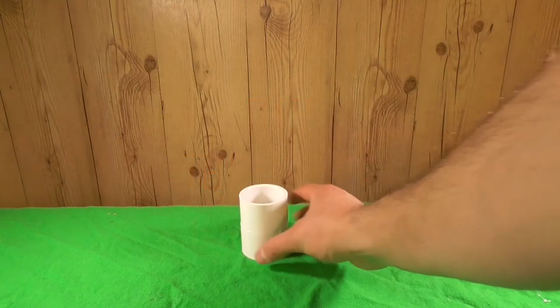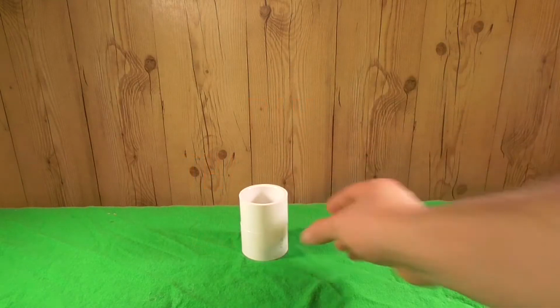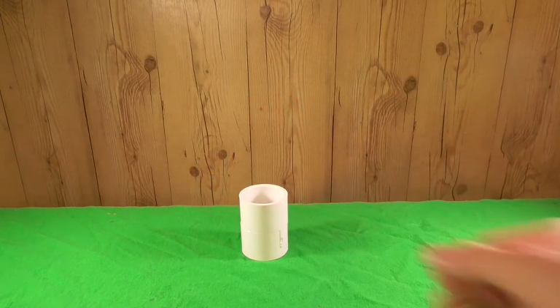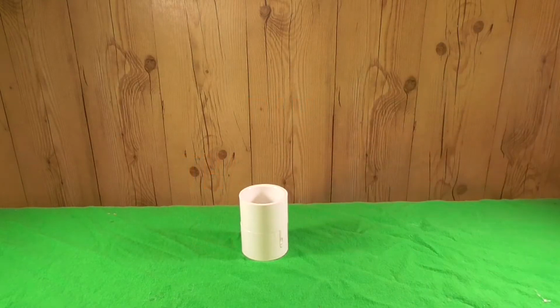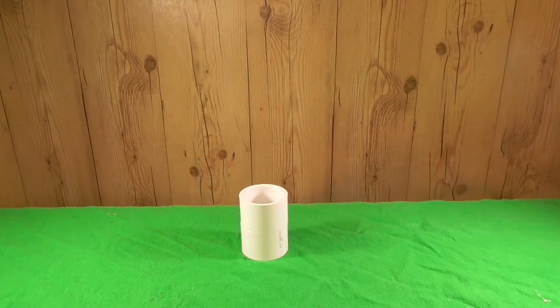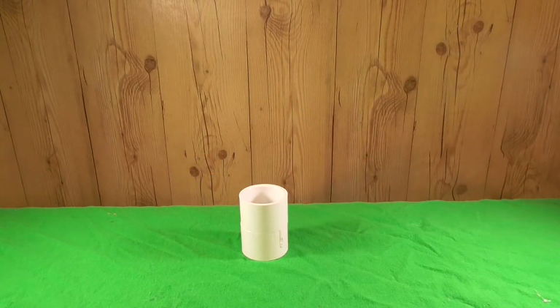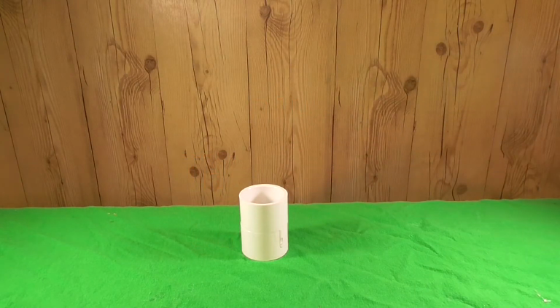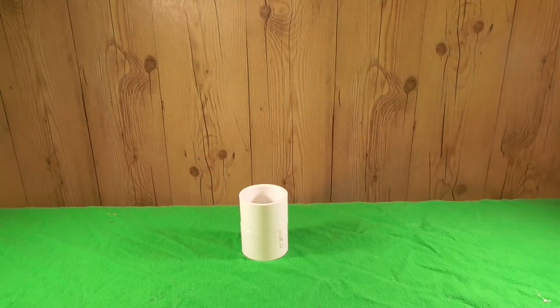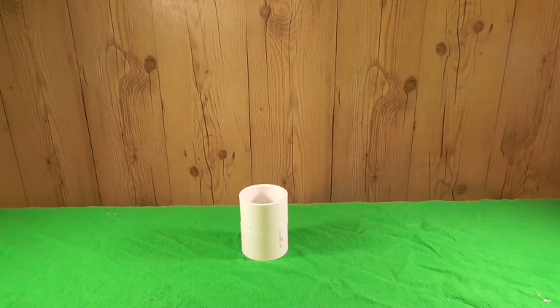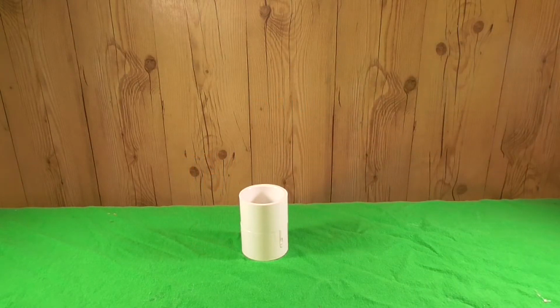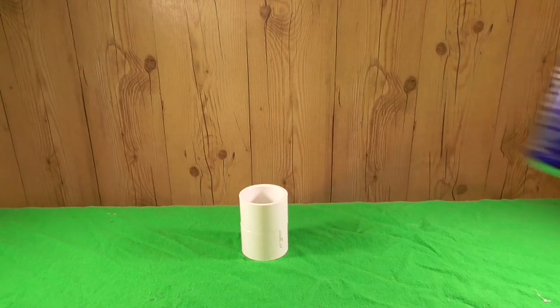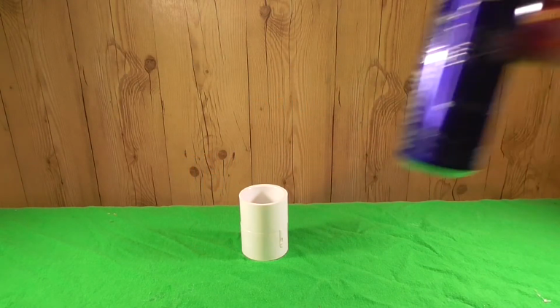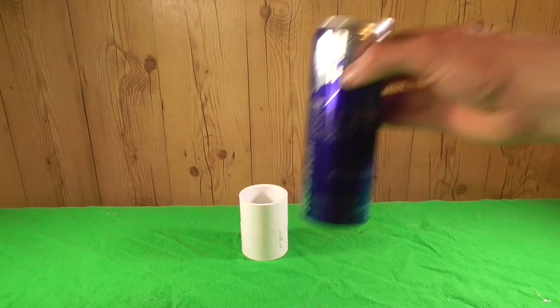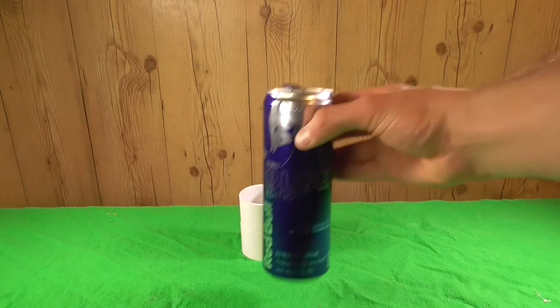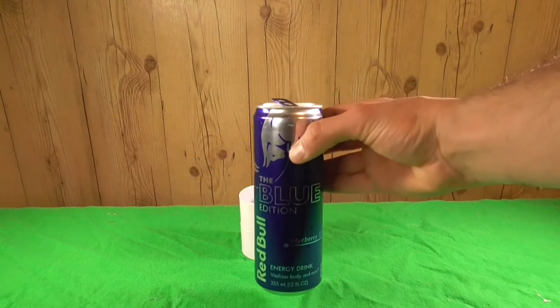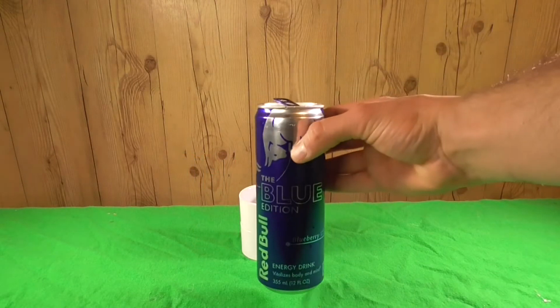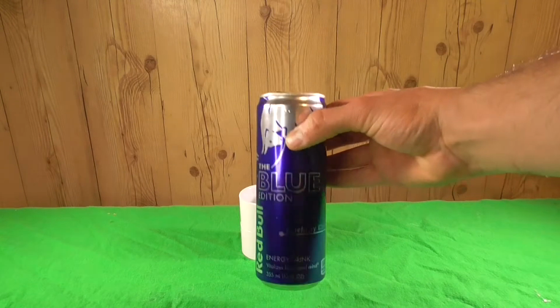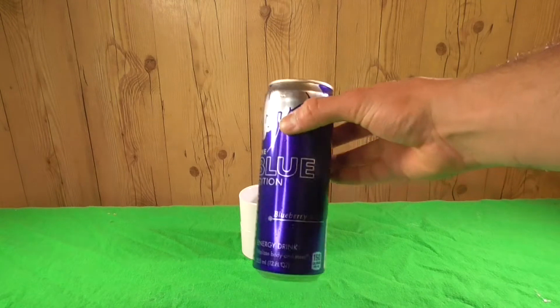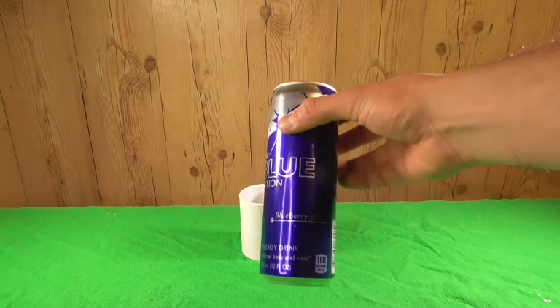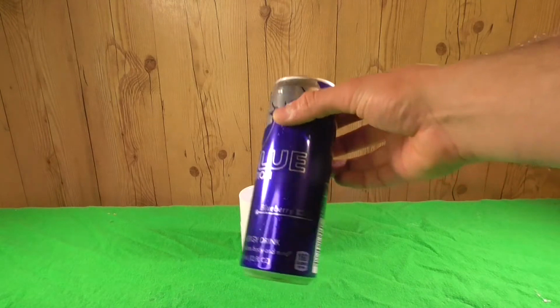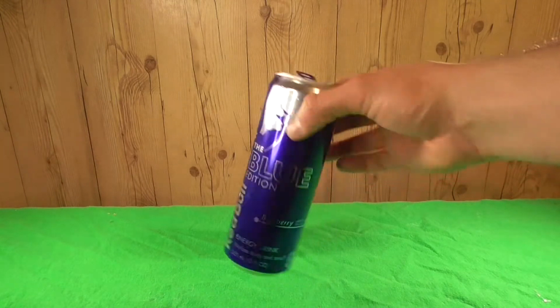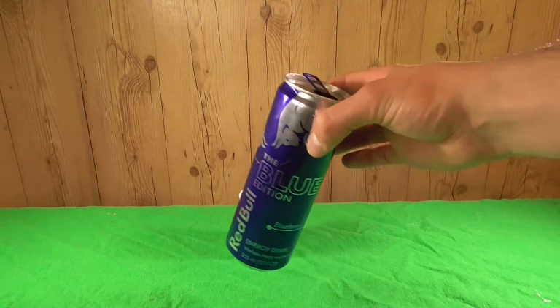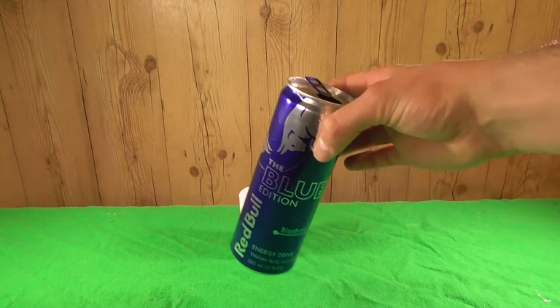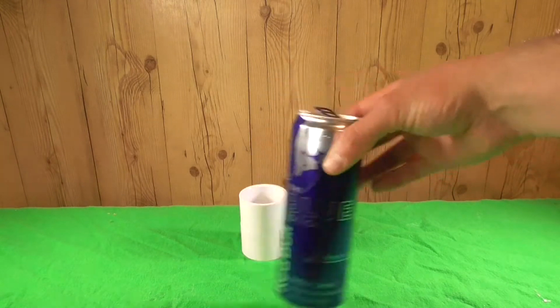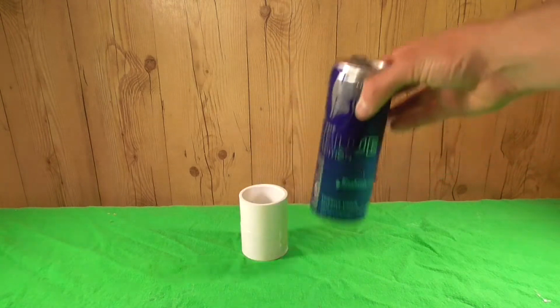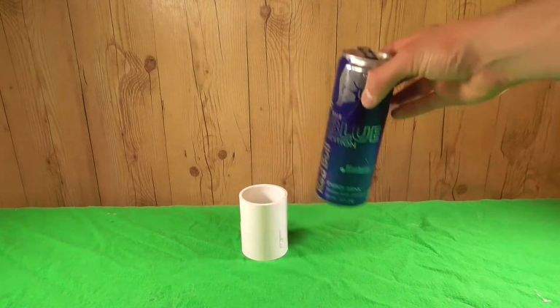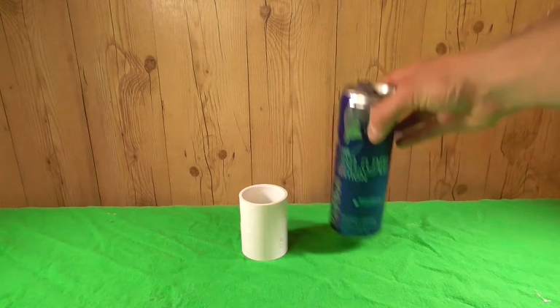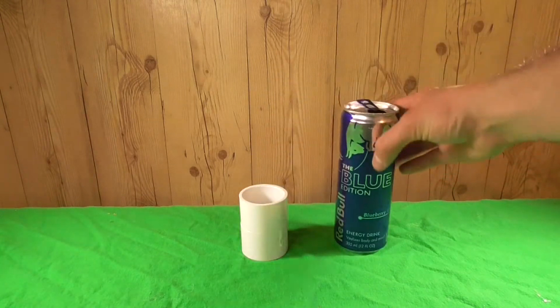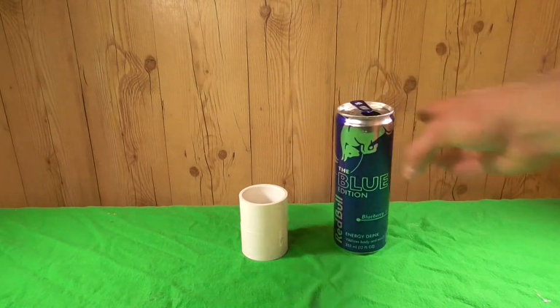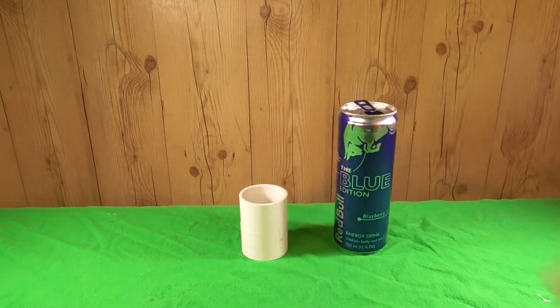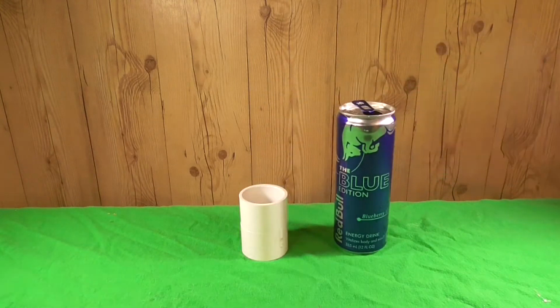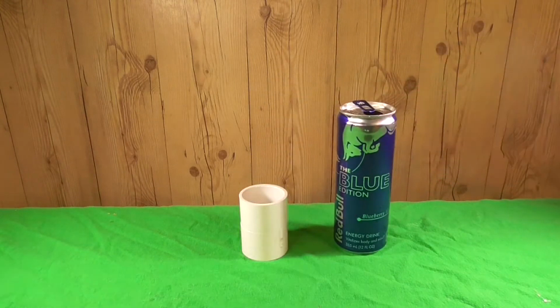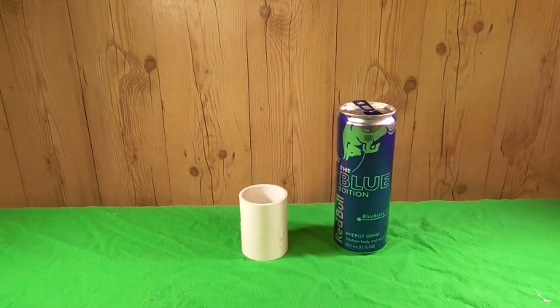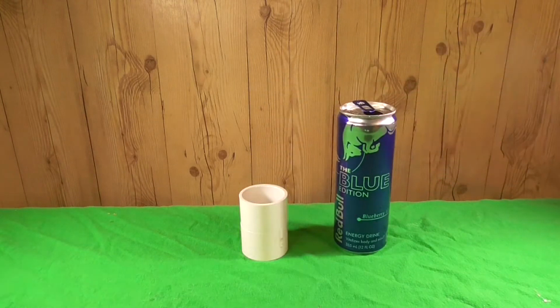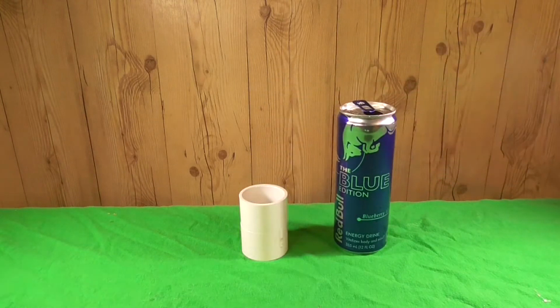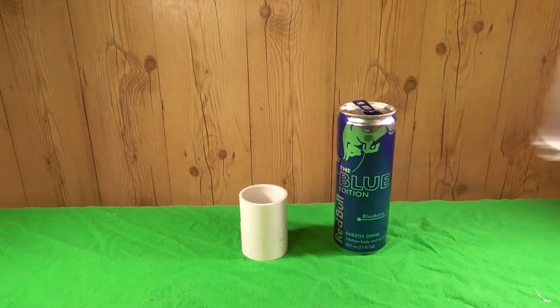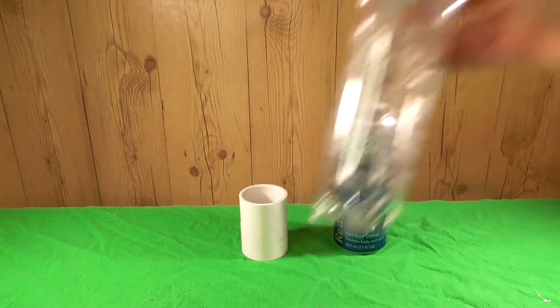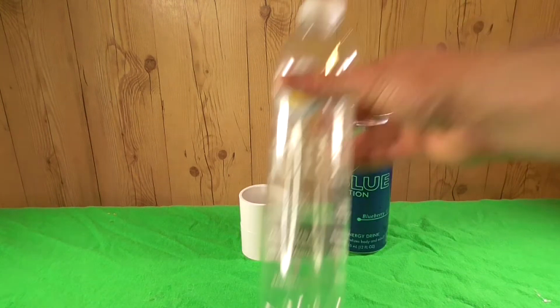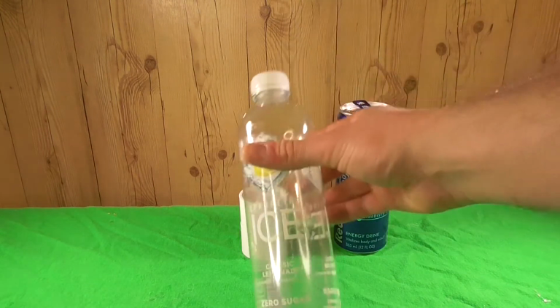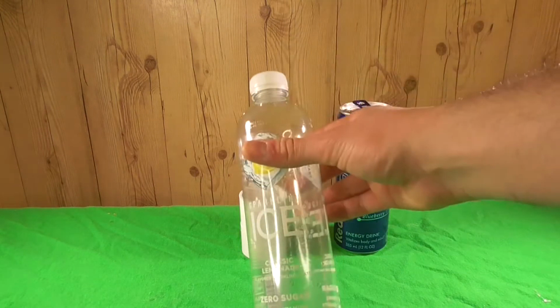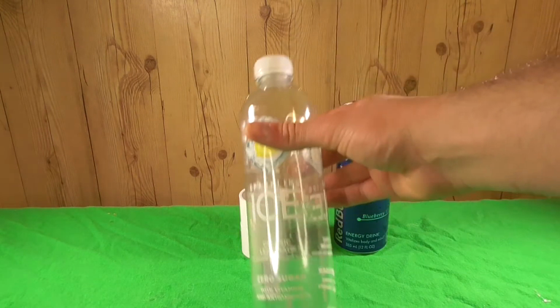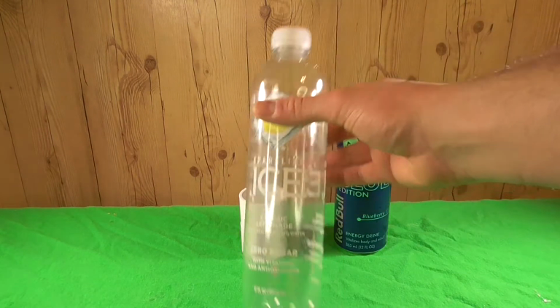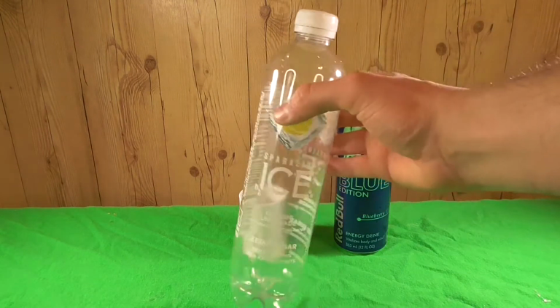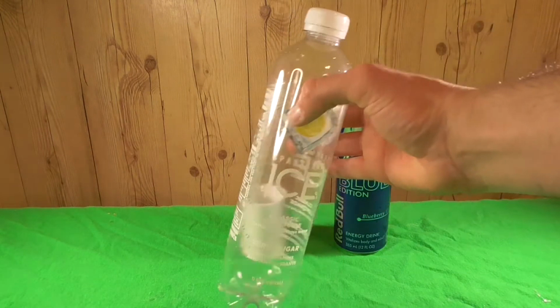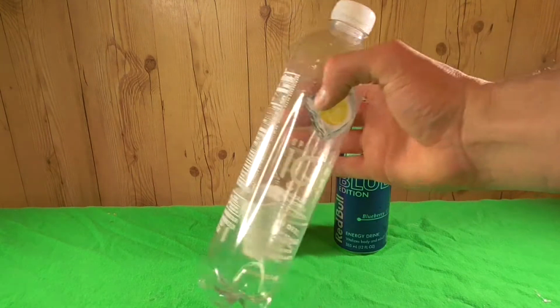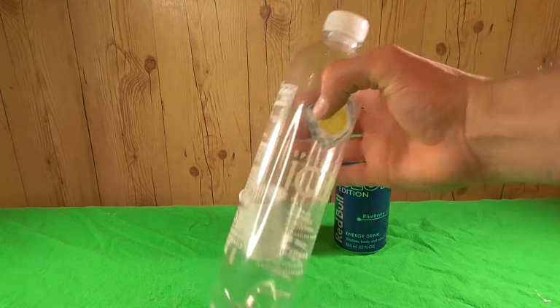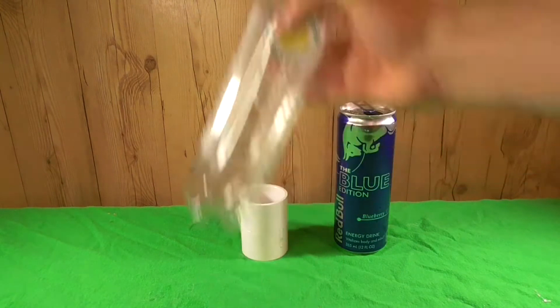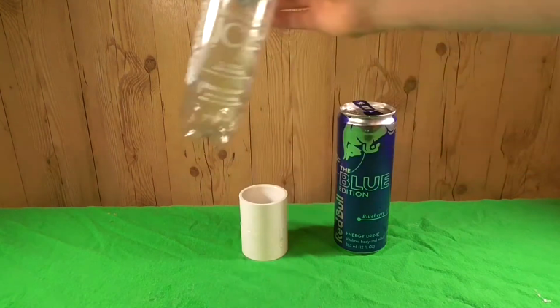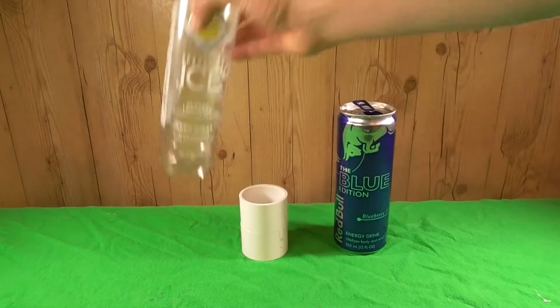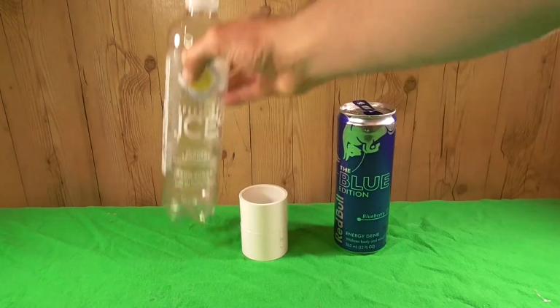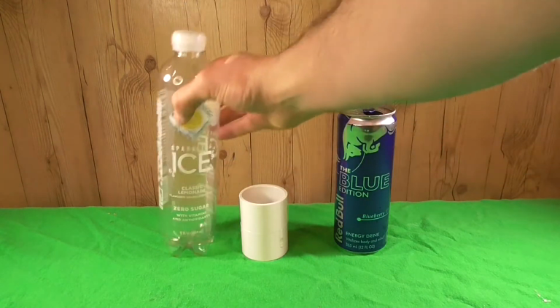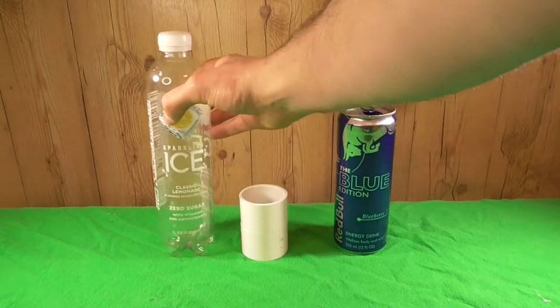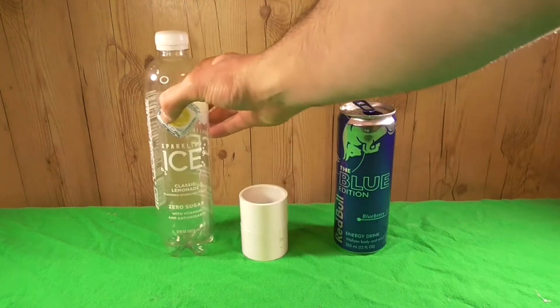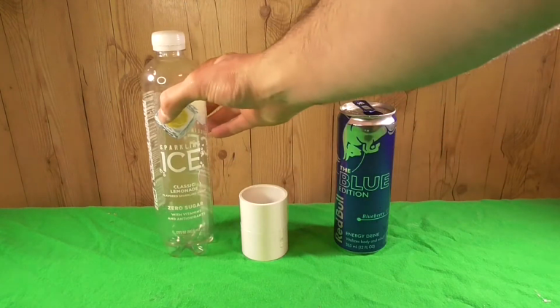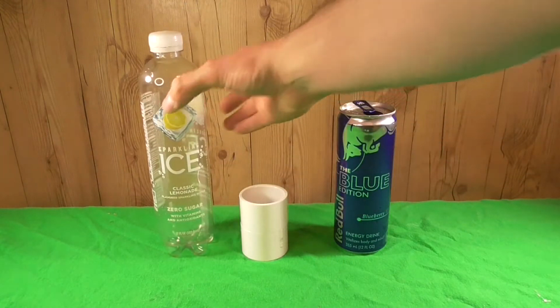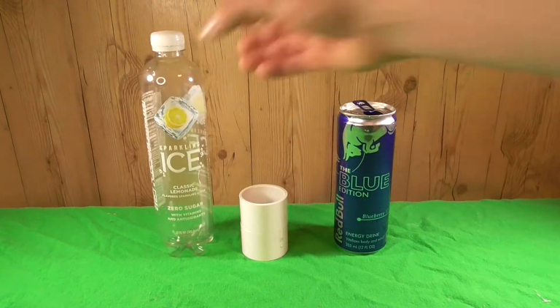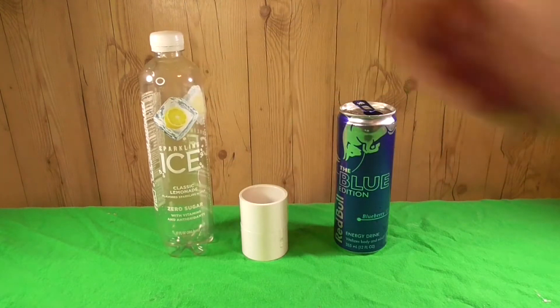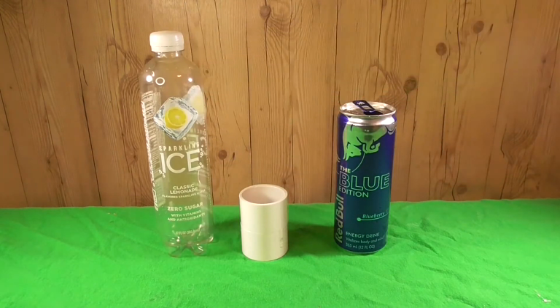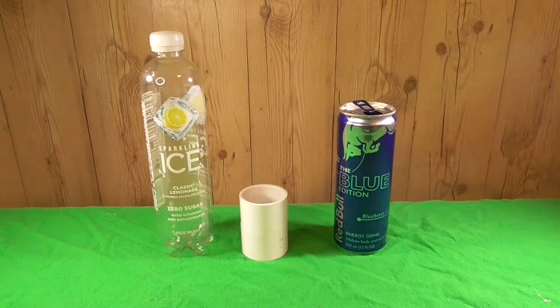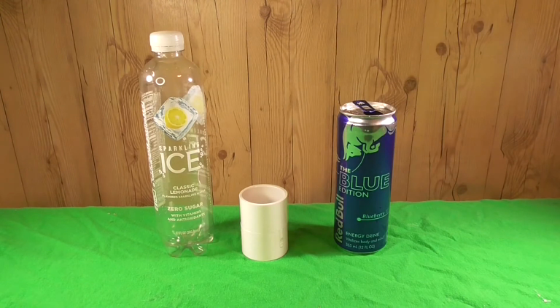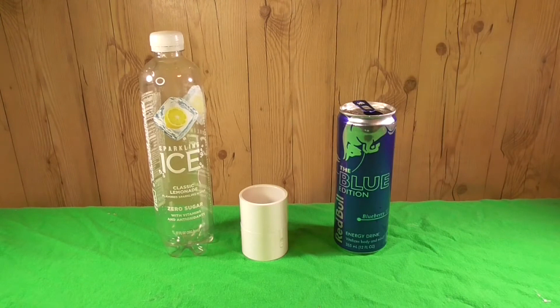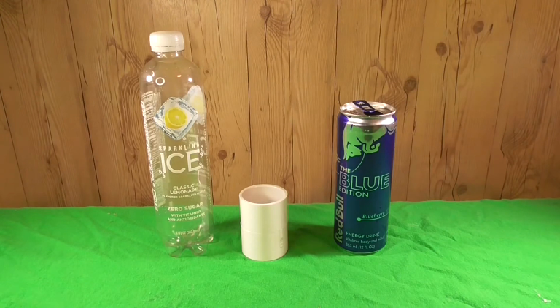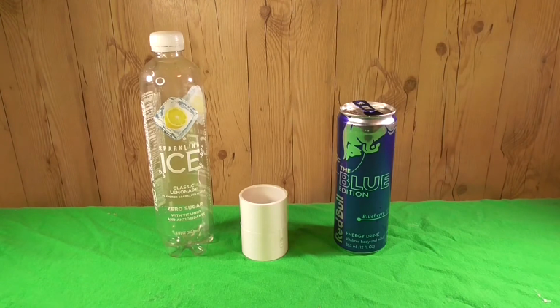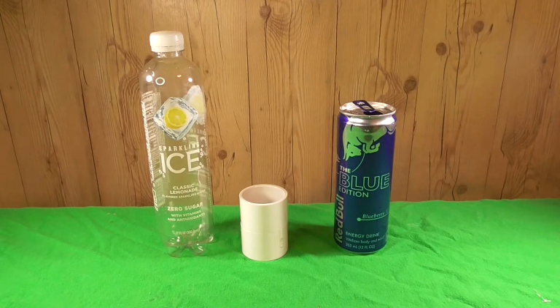So the easiest way to start this is to make the body of the grenade. To do this, we're going to get a PVC pipe and two different beverage containers.